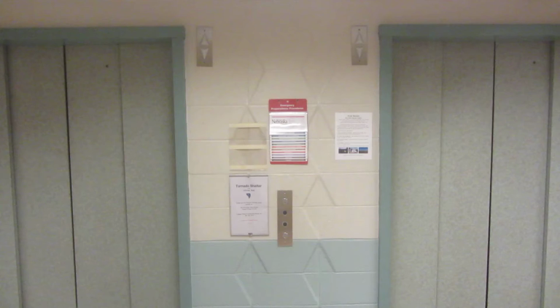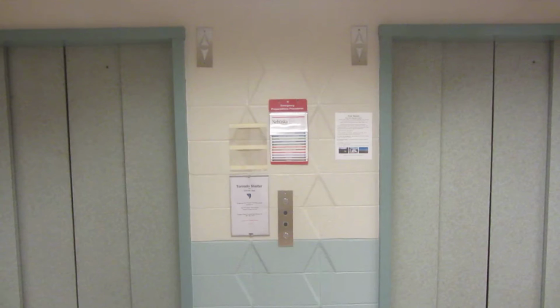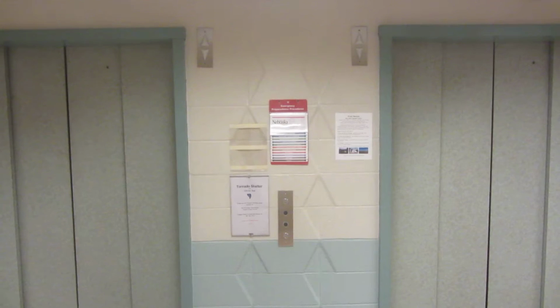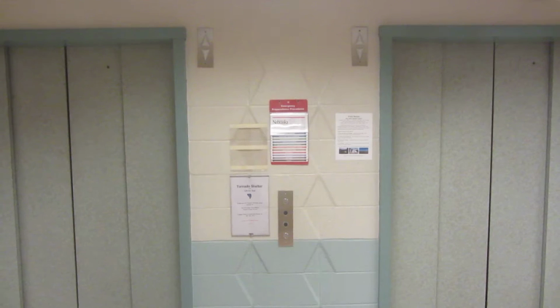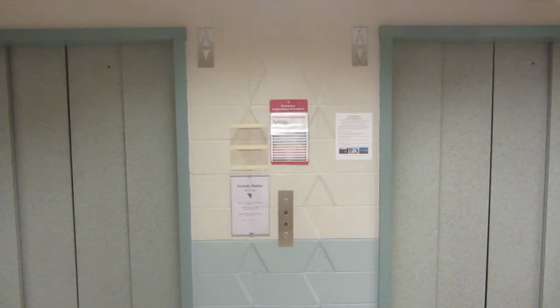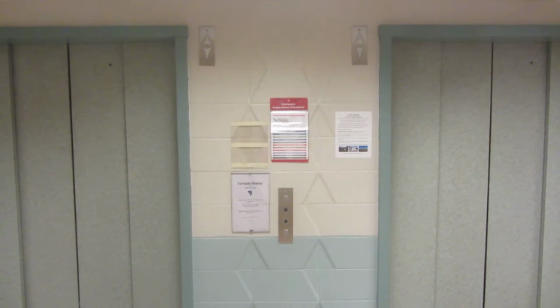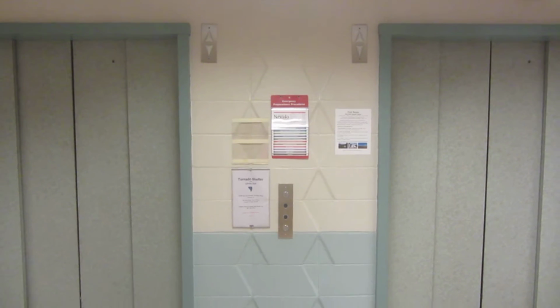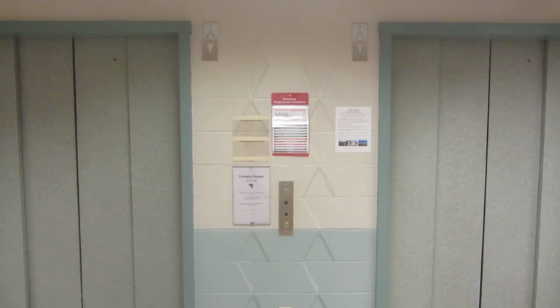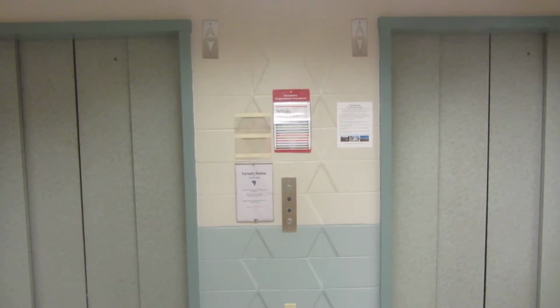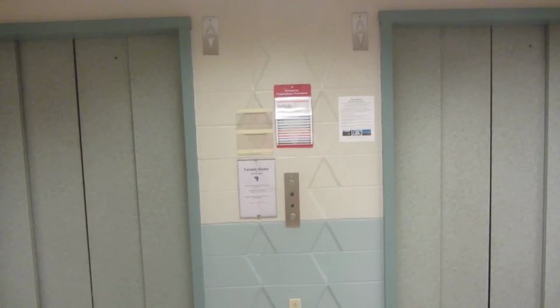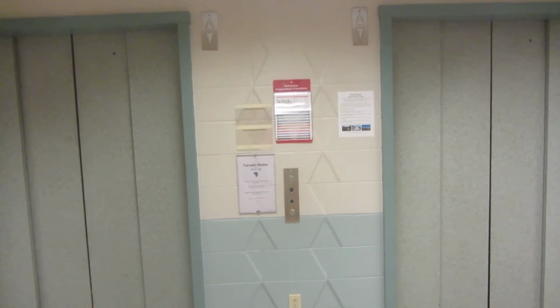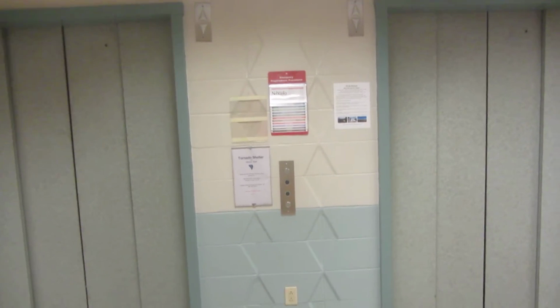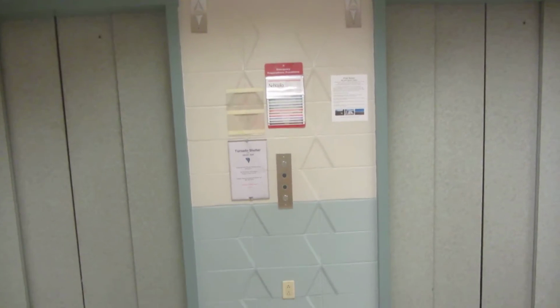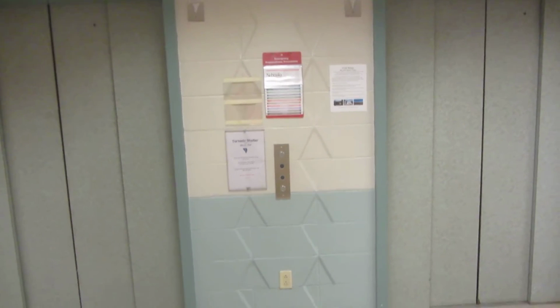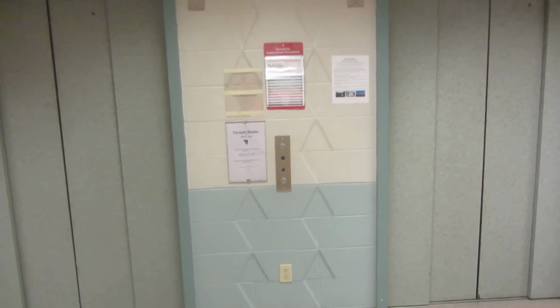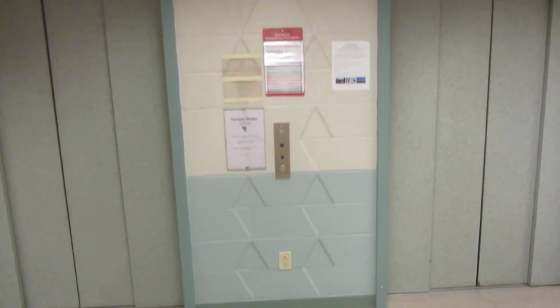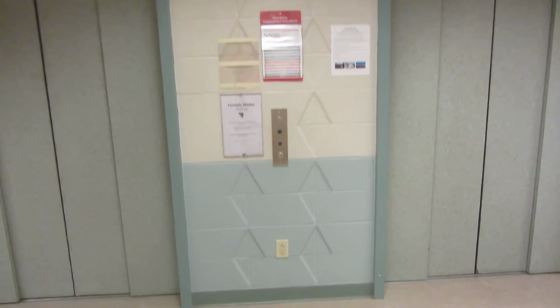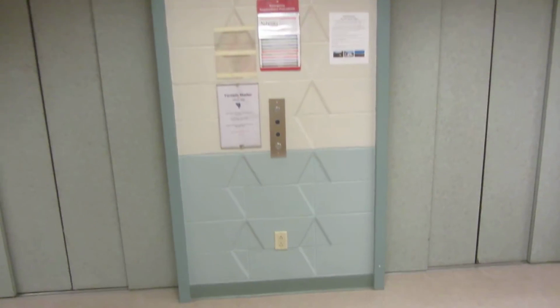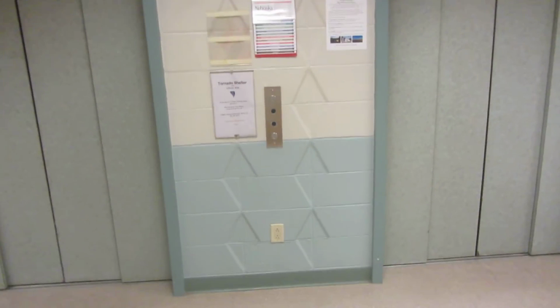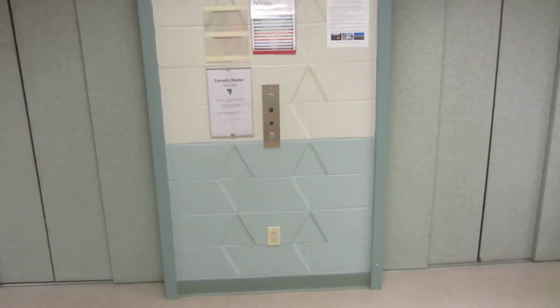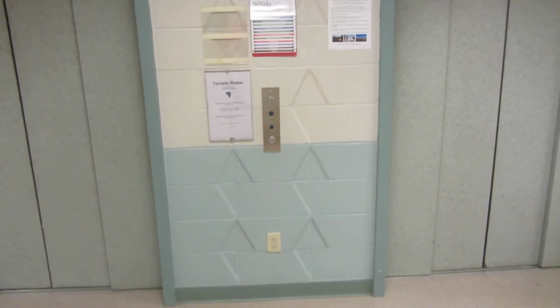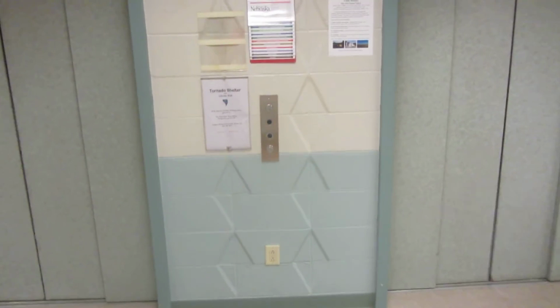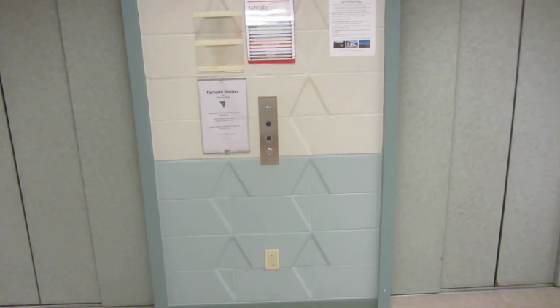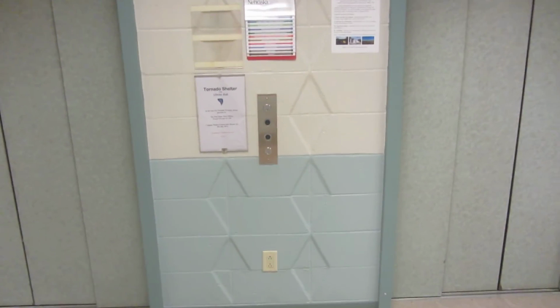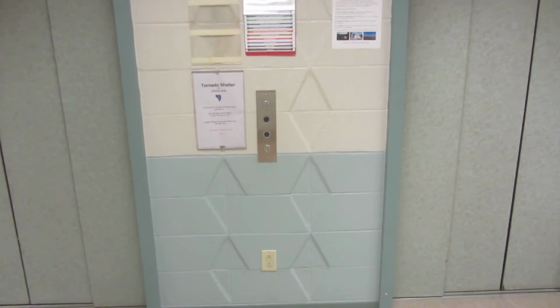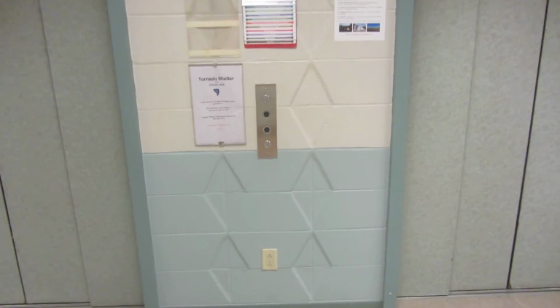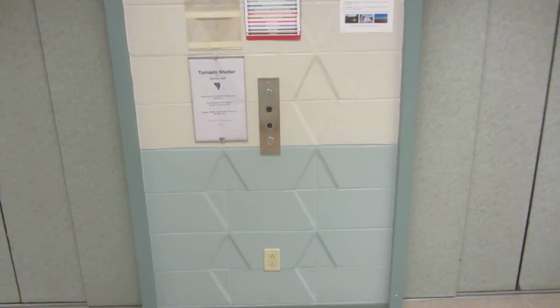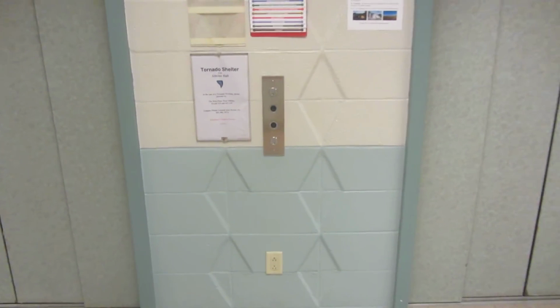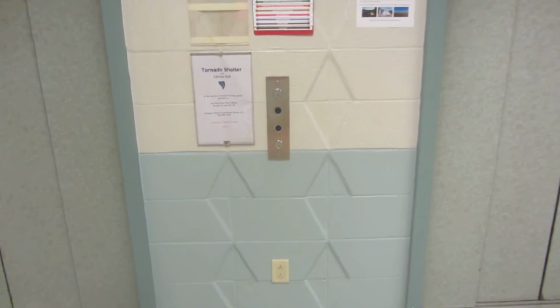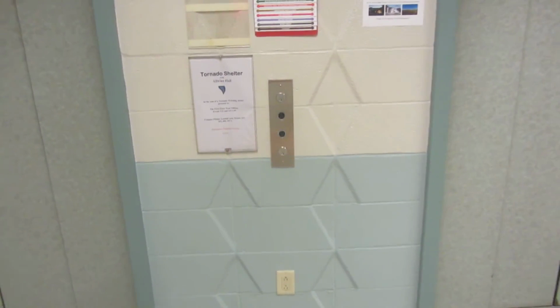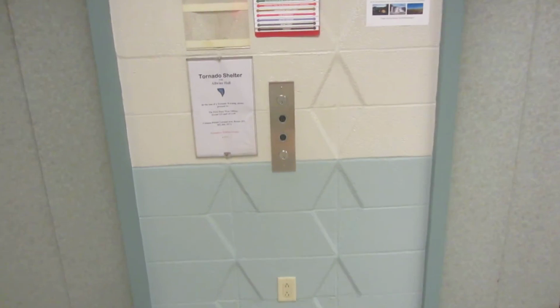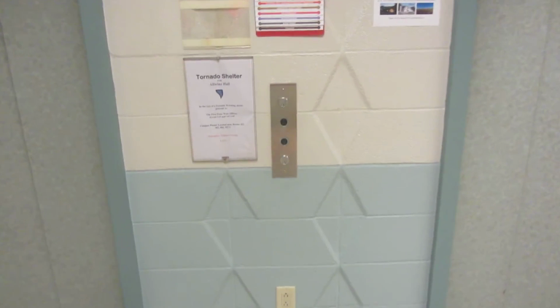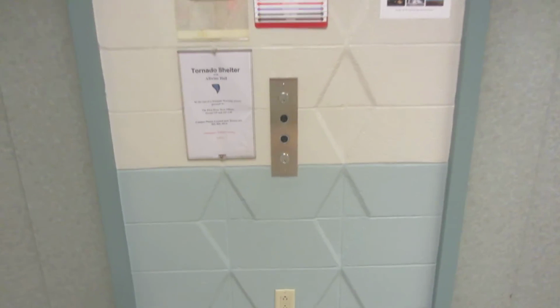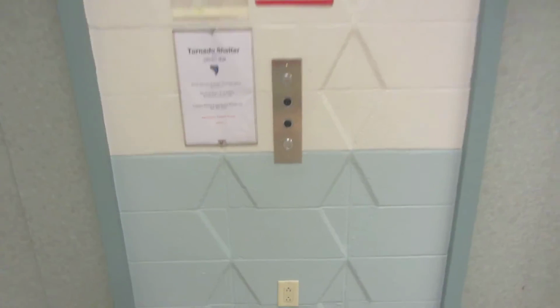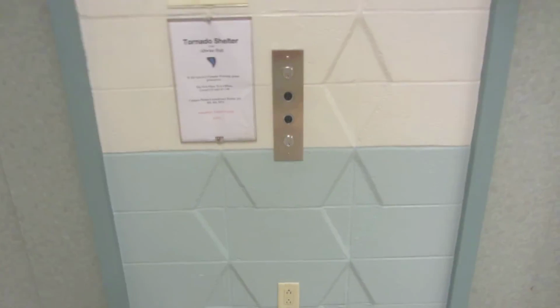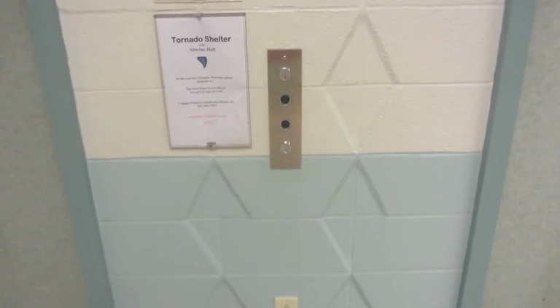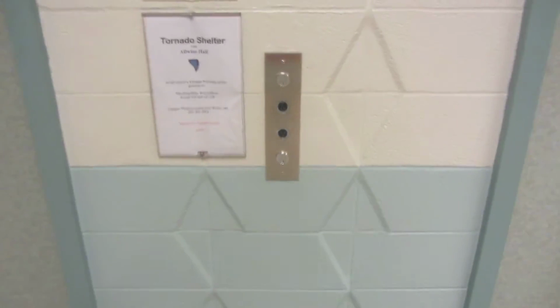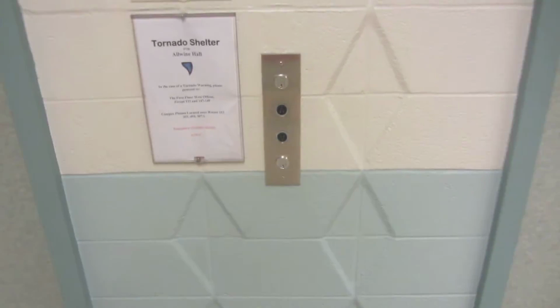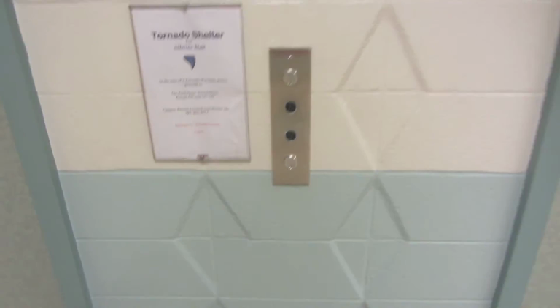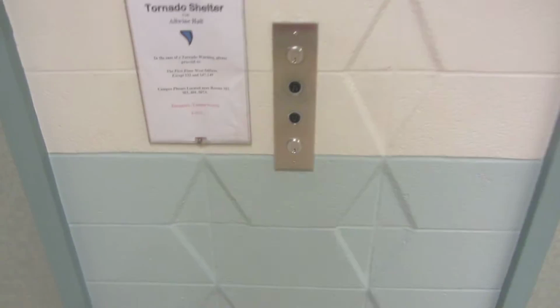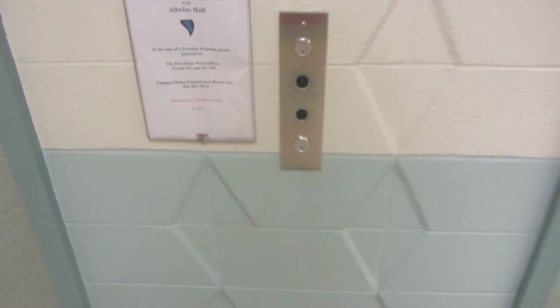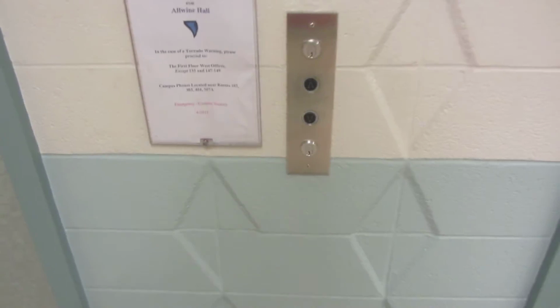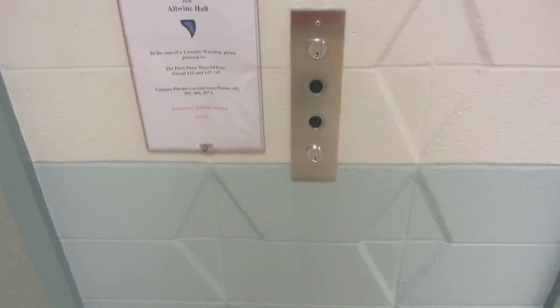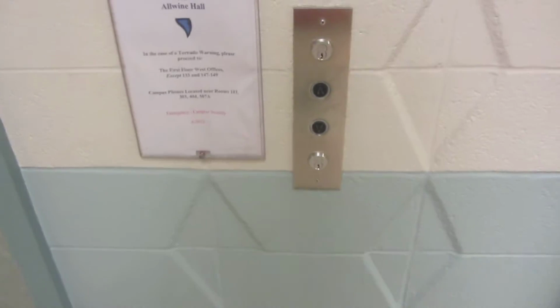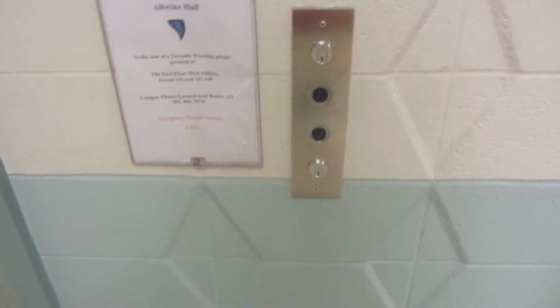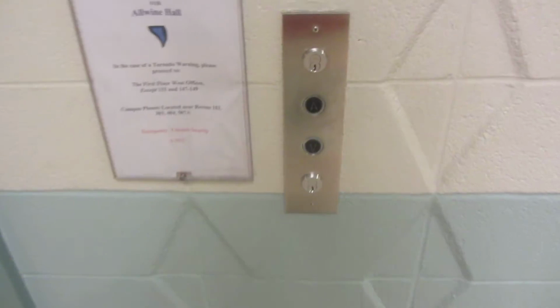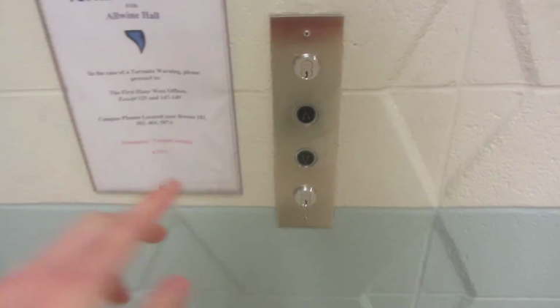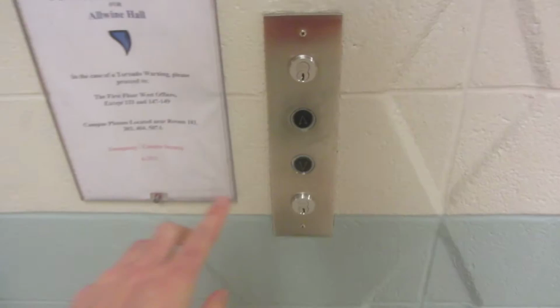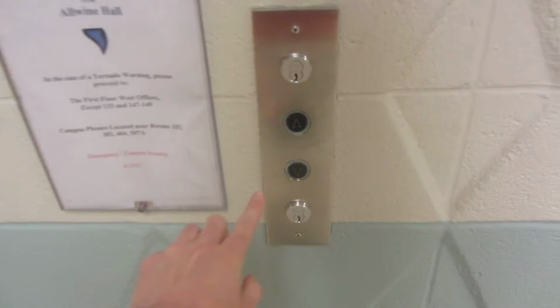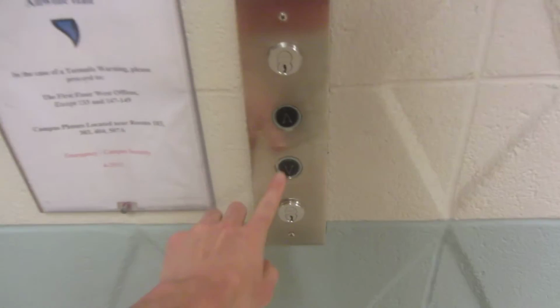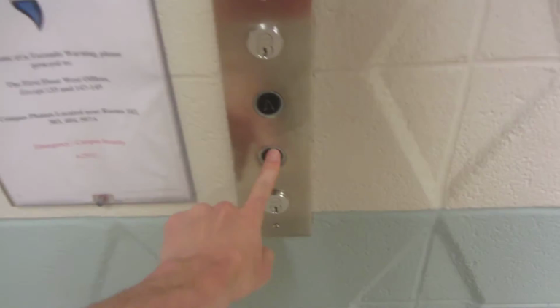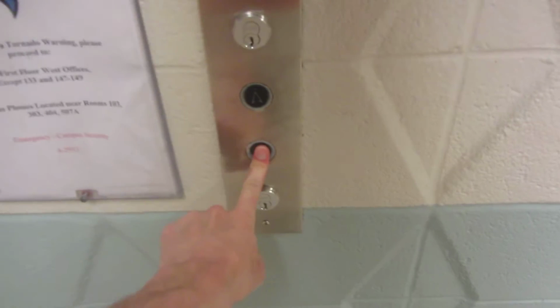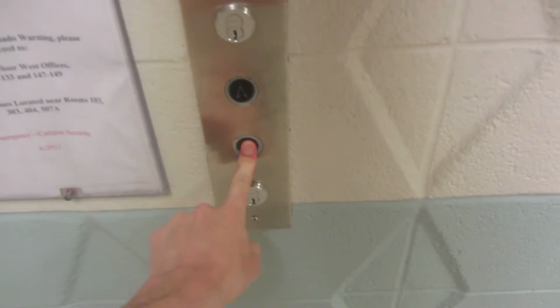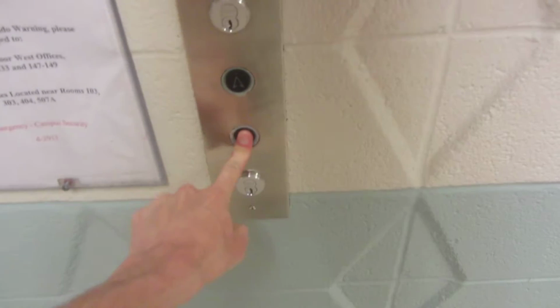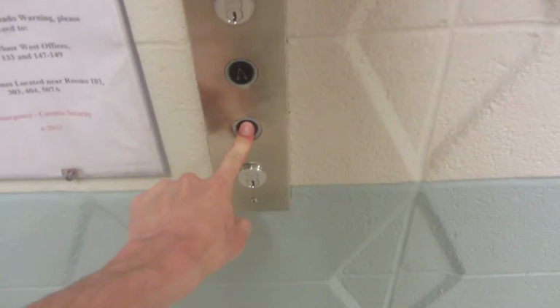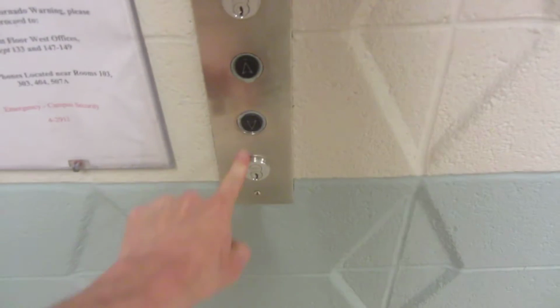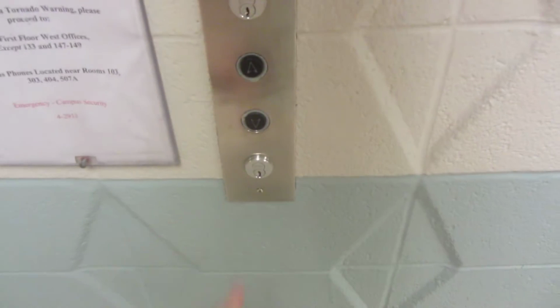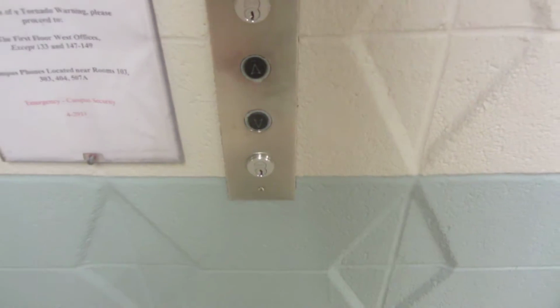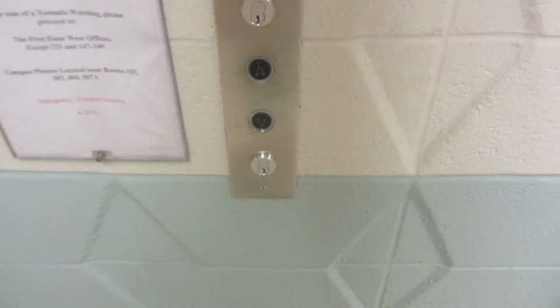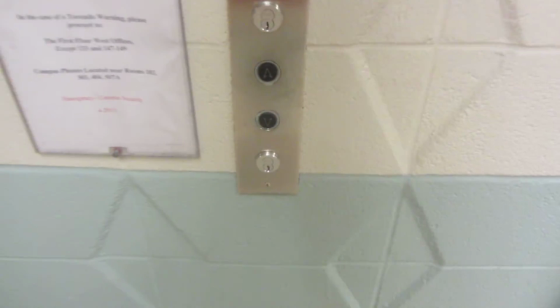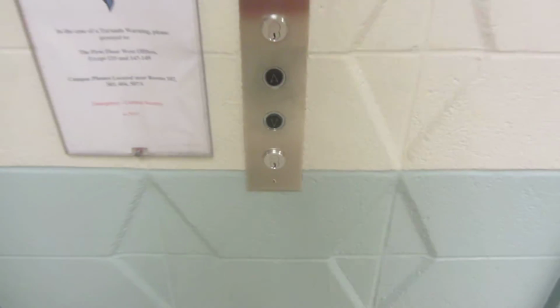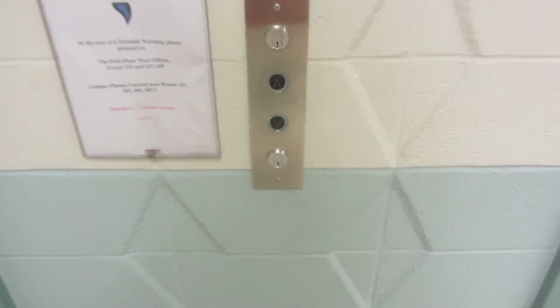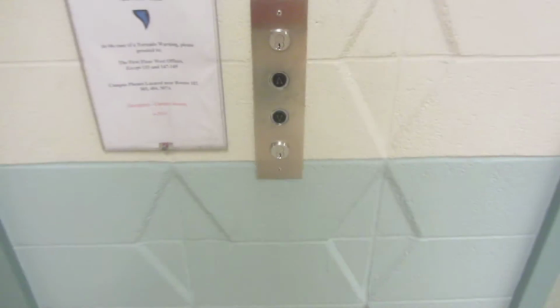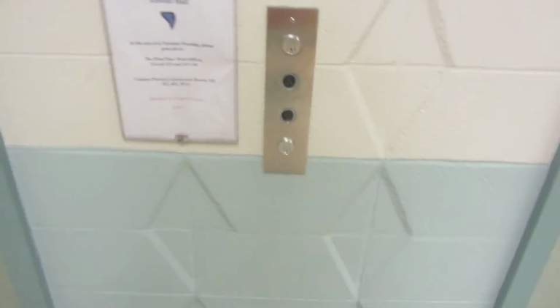These are the elevators at Allwine Hall, University of Nebraska in Omaha. I think I finally found something vintage.